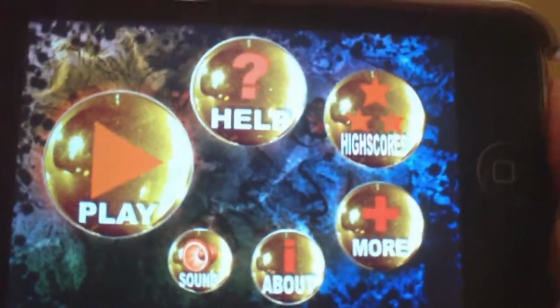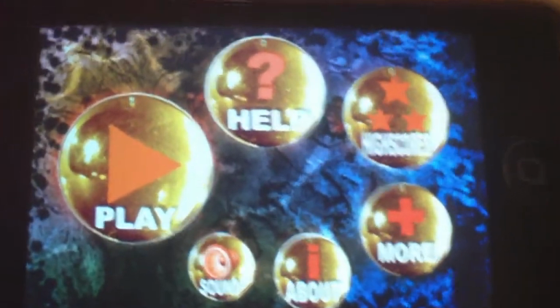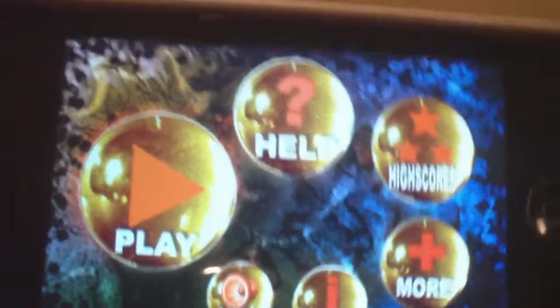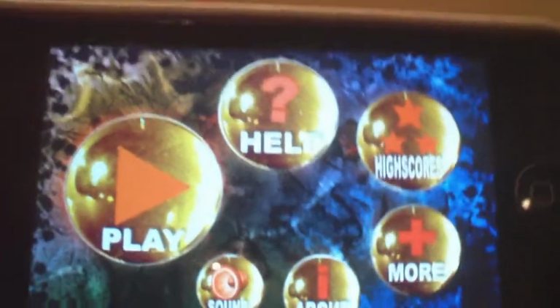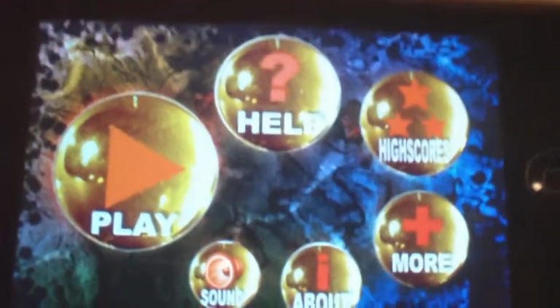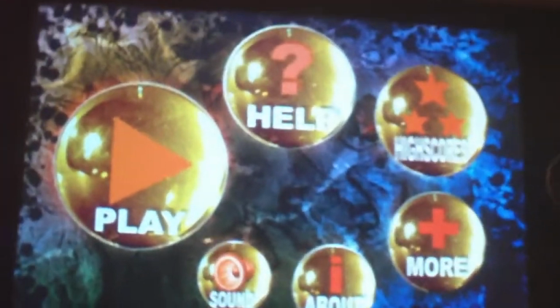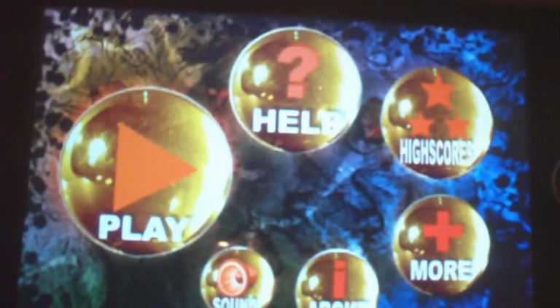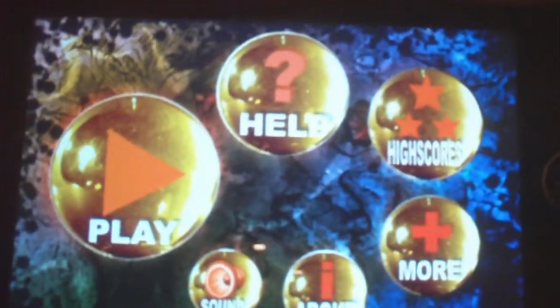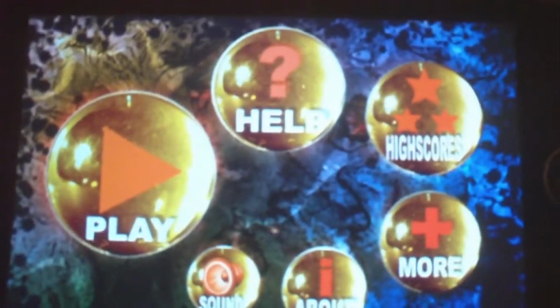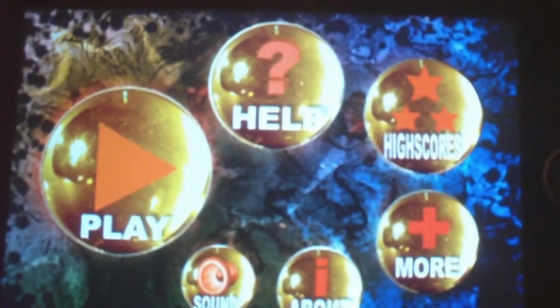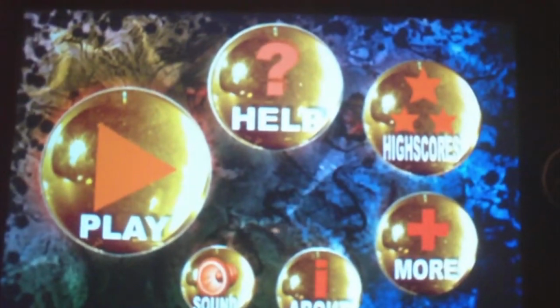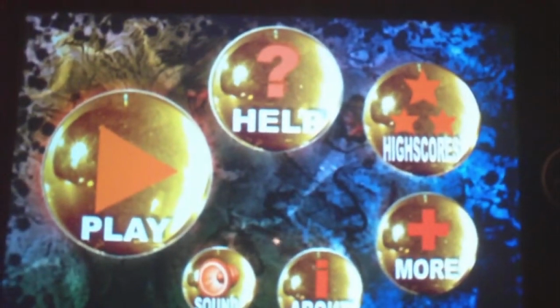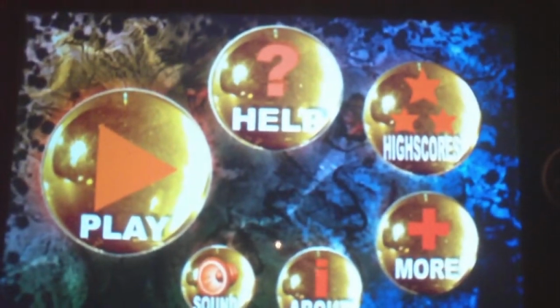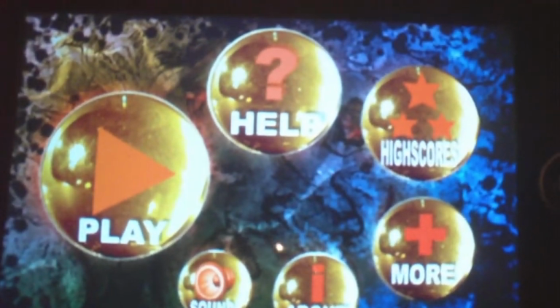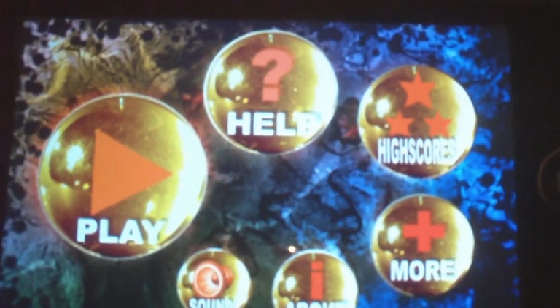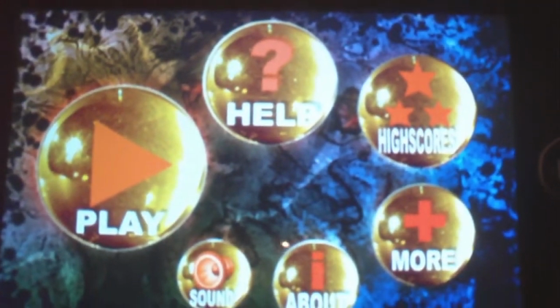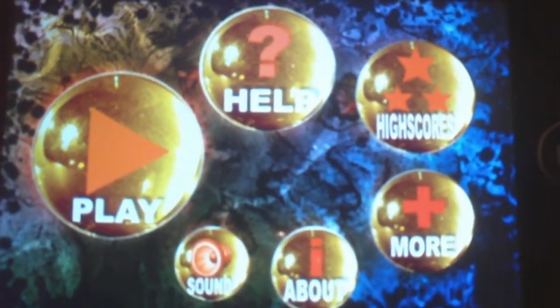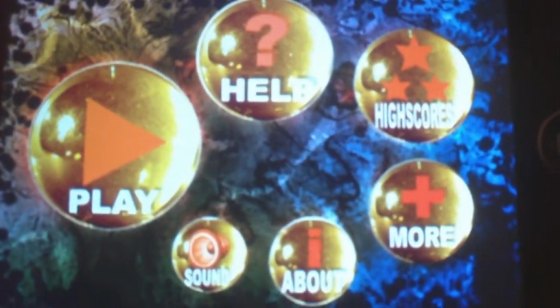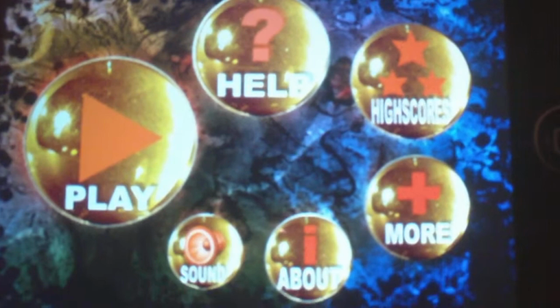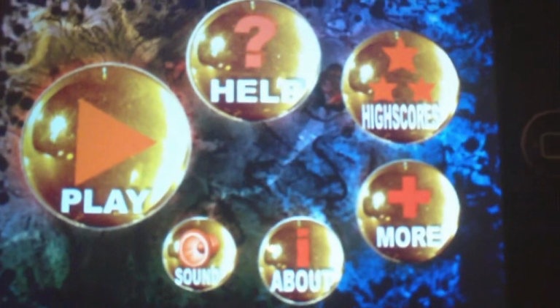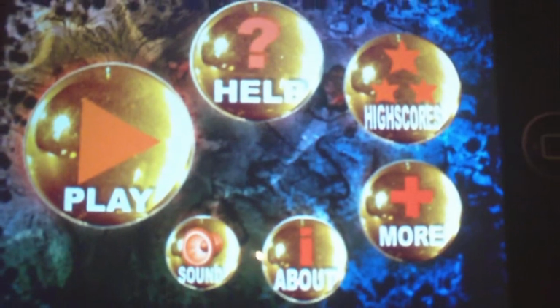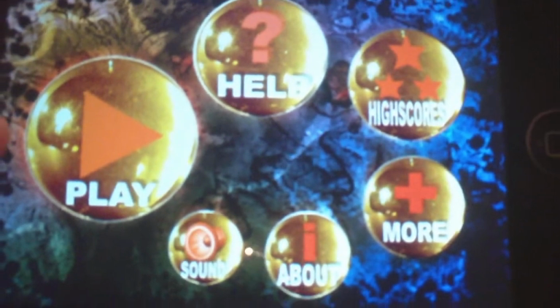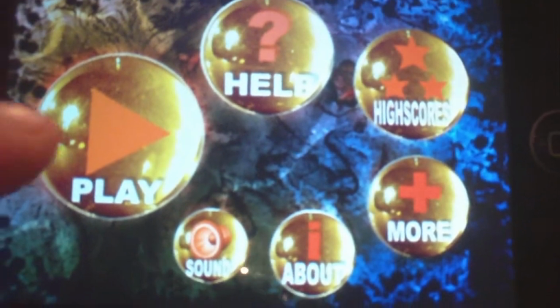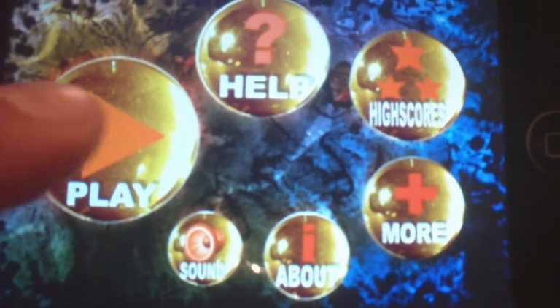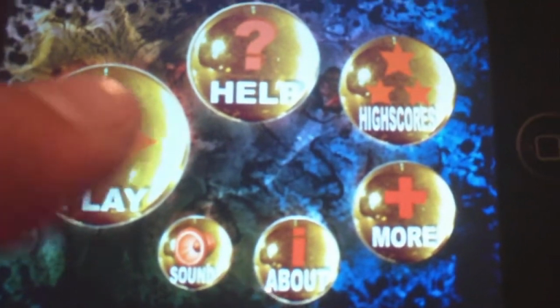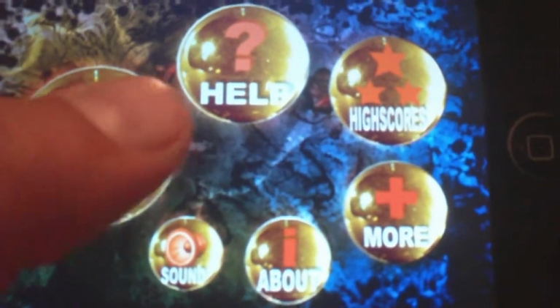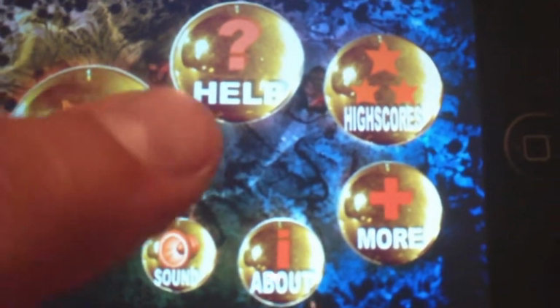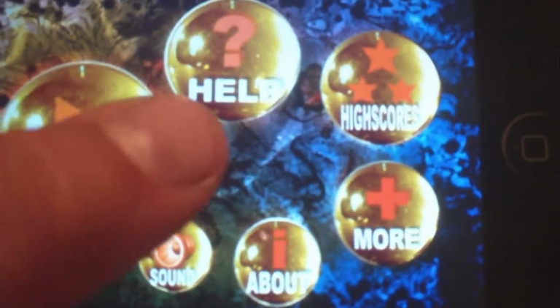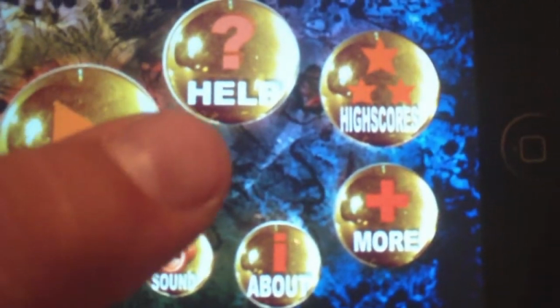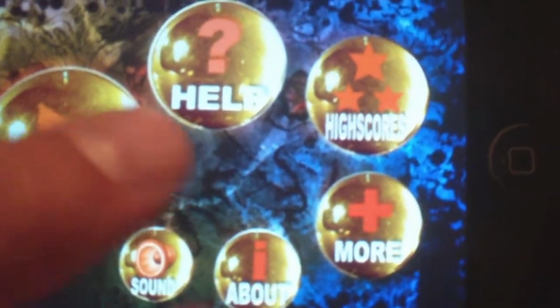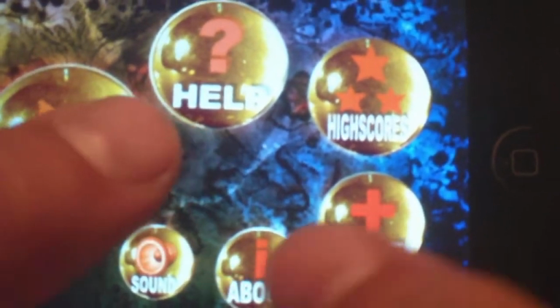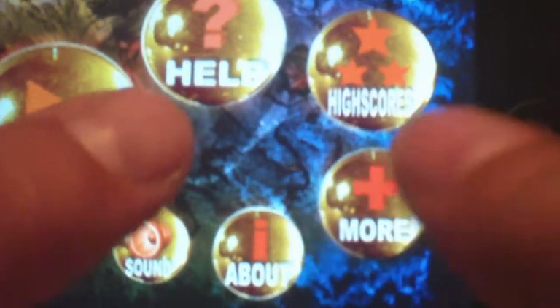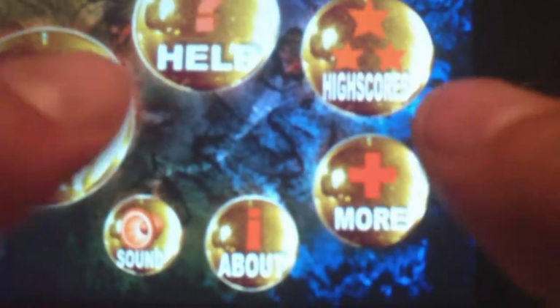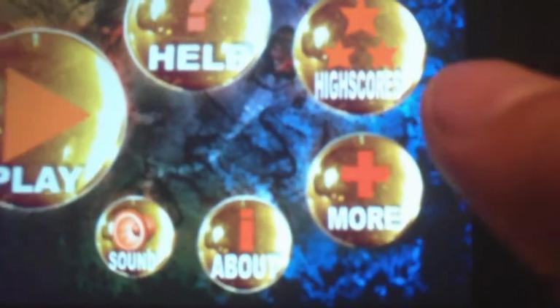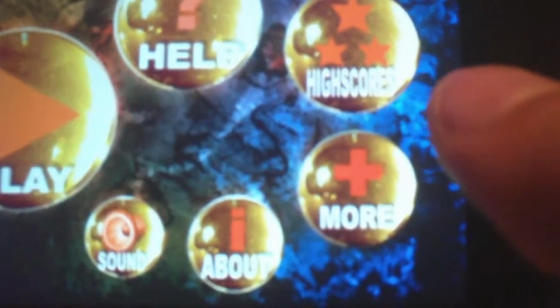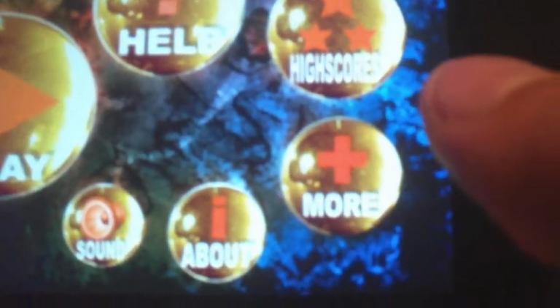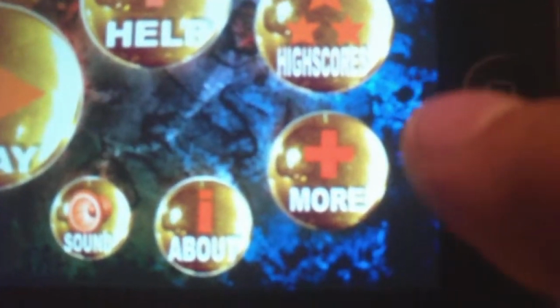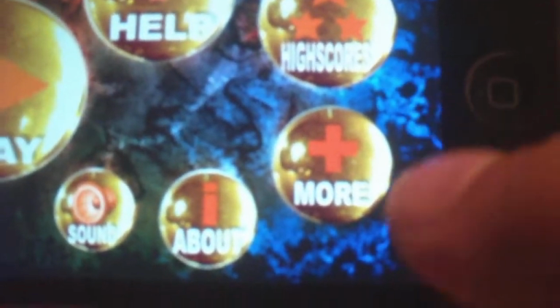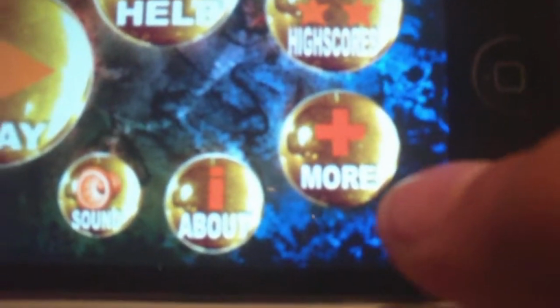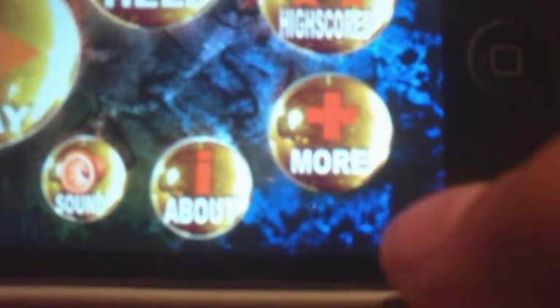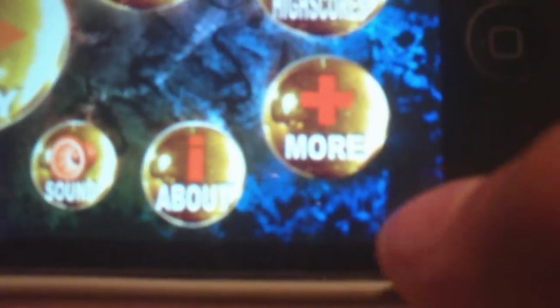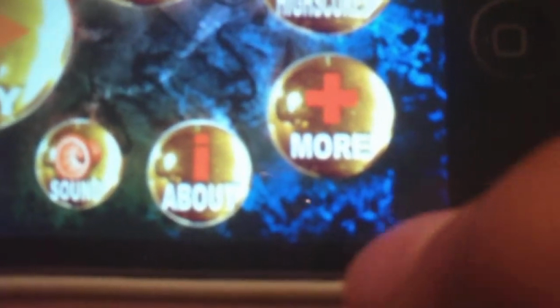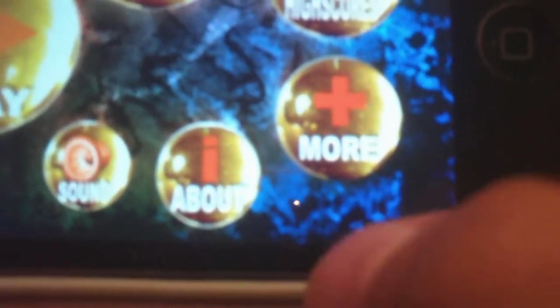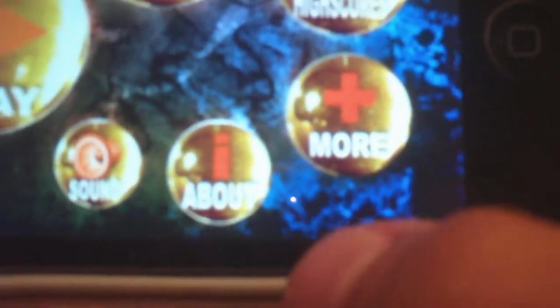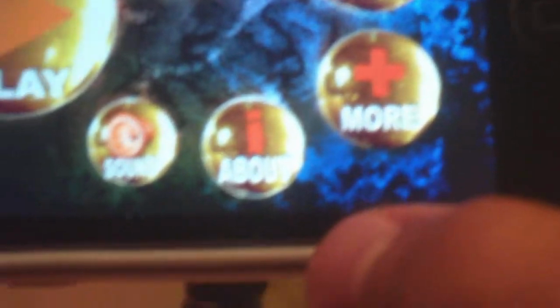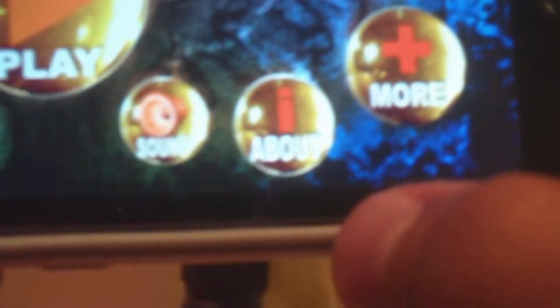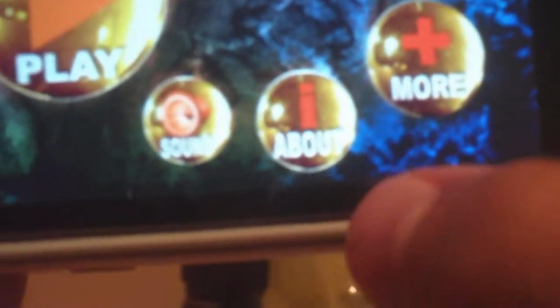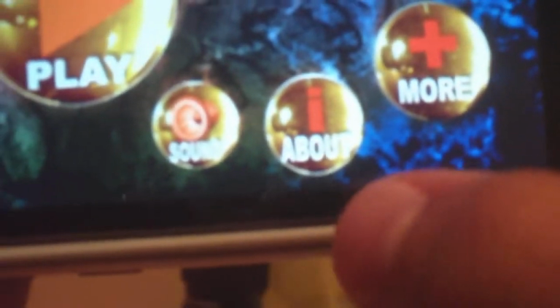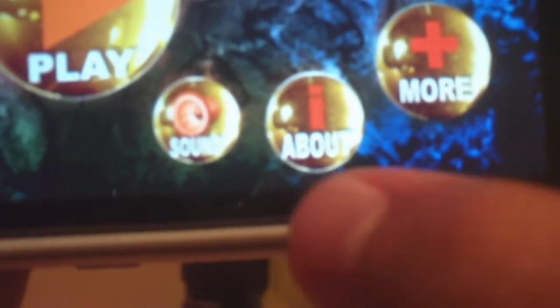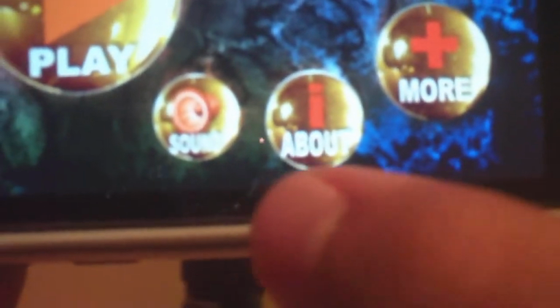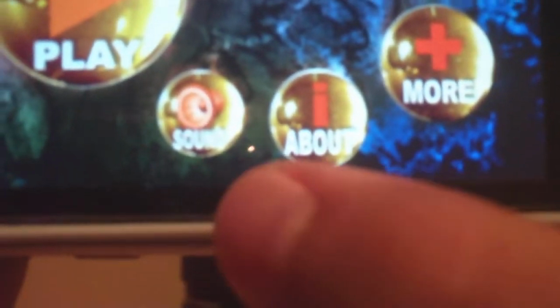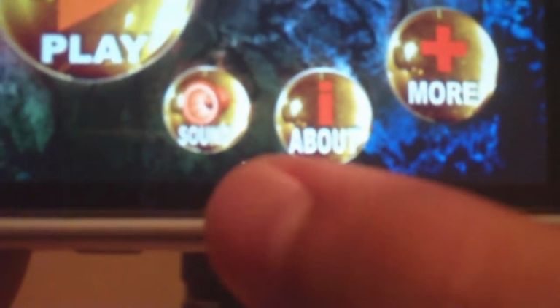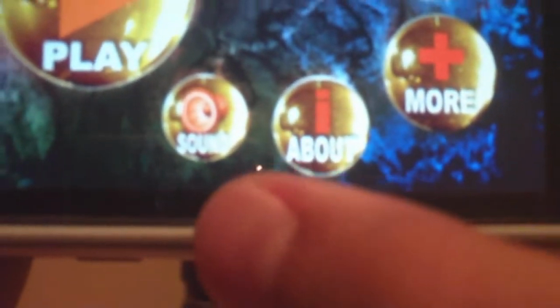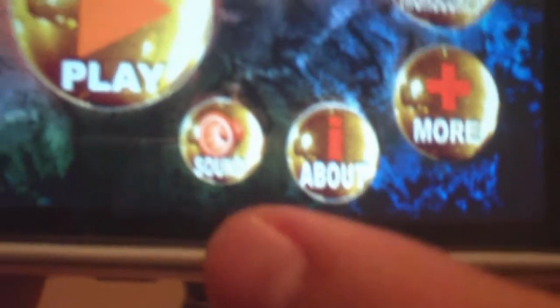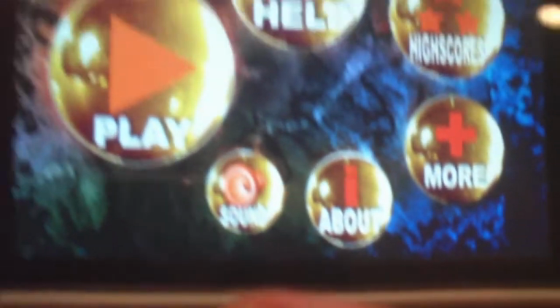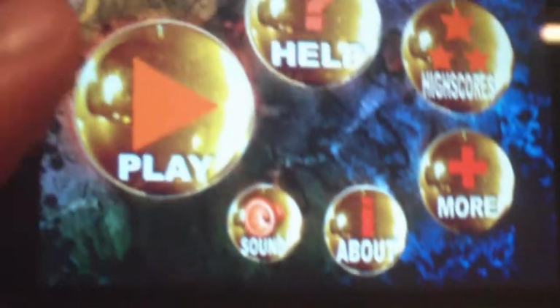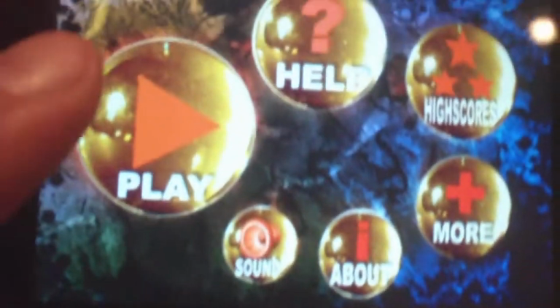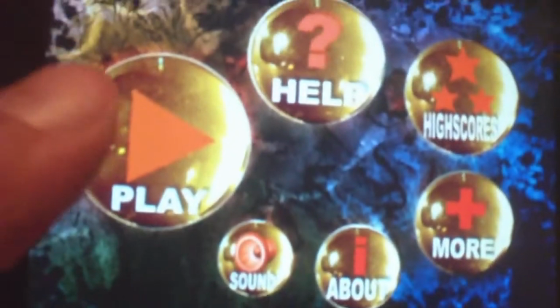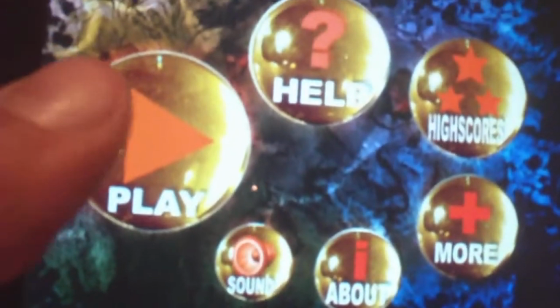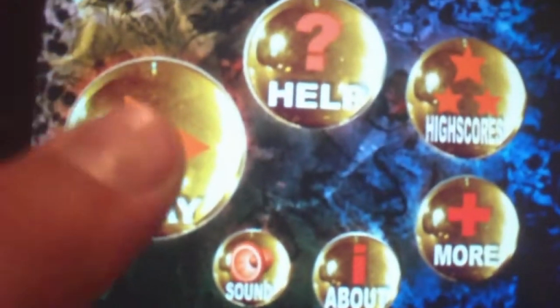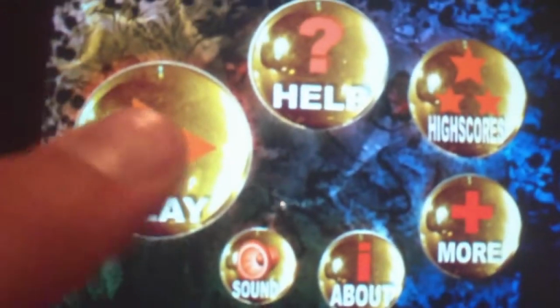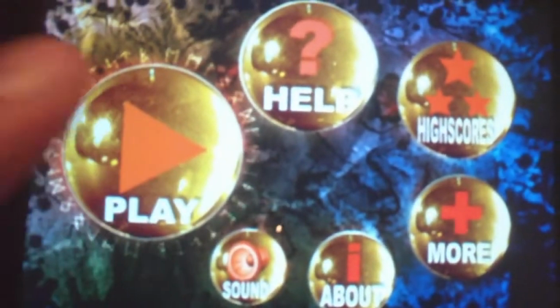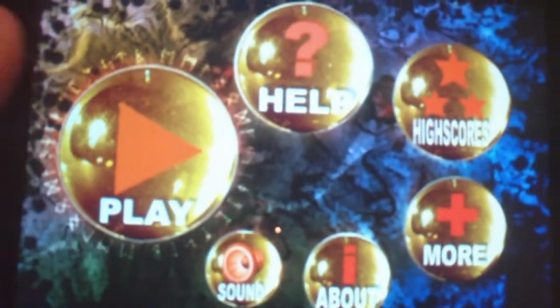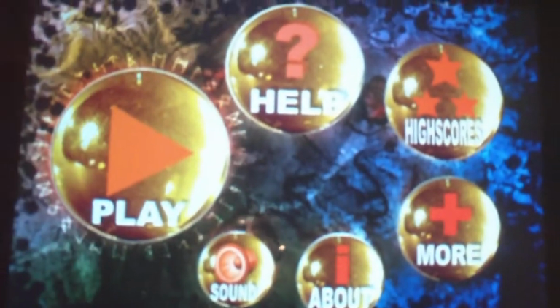So here's the start screen. You get play, help, high scores, more, about, and sound. So let's play.